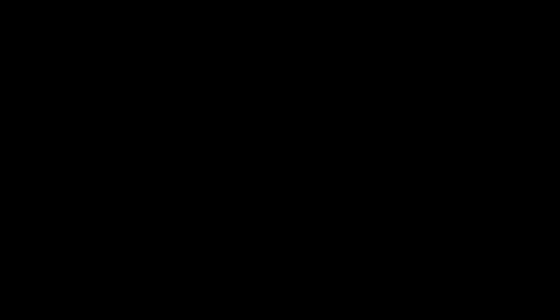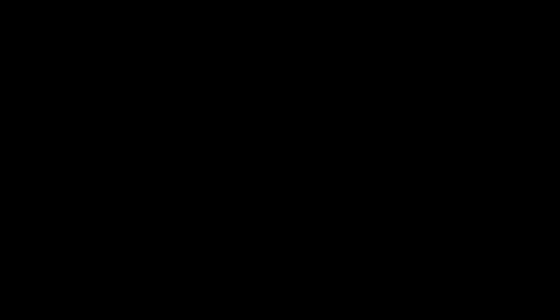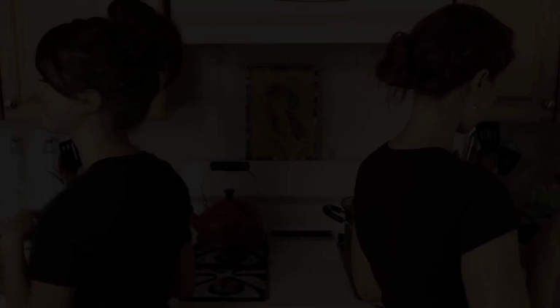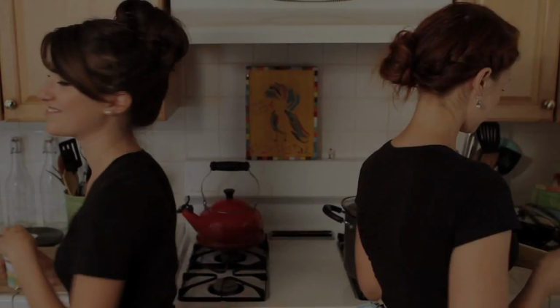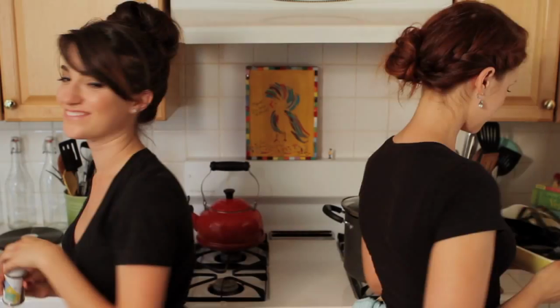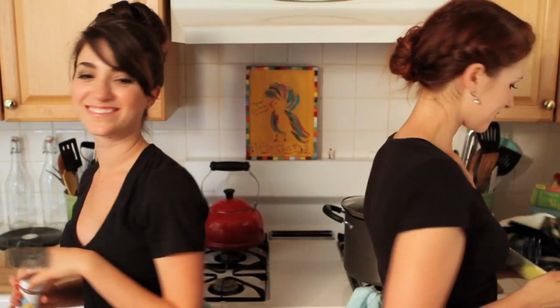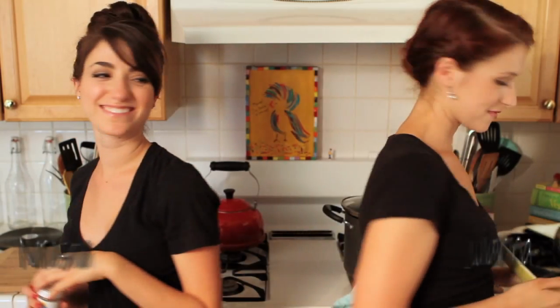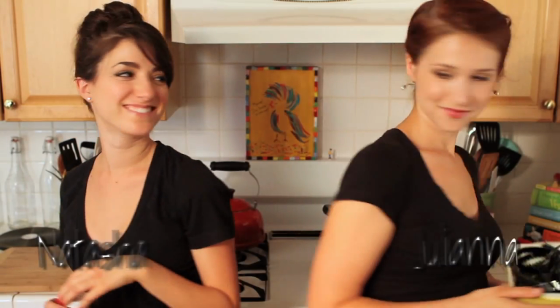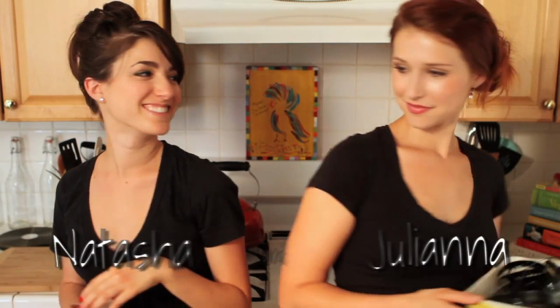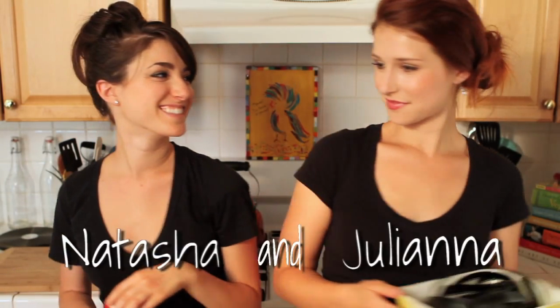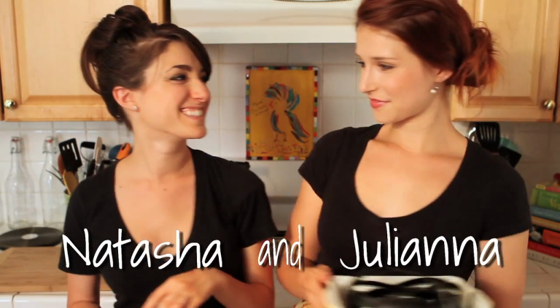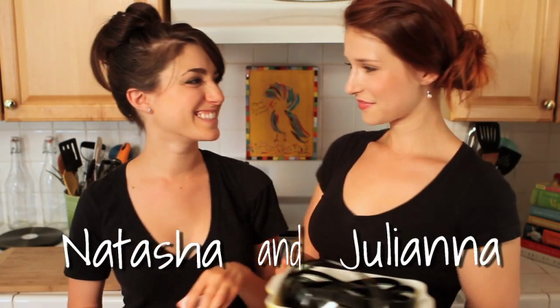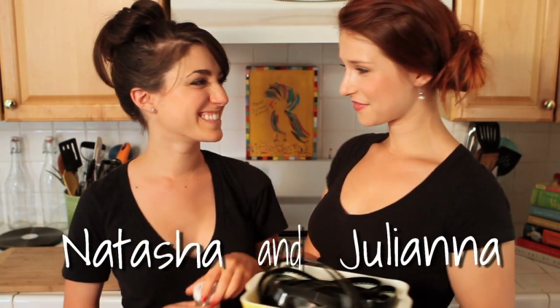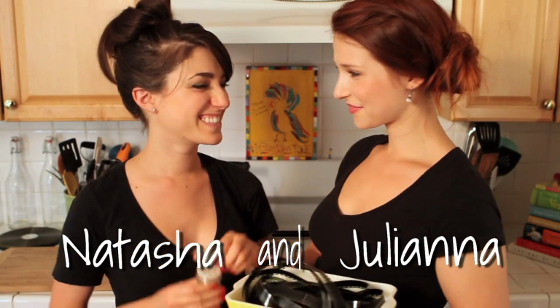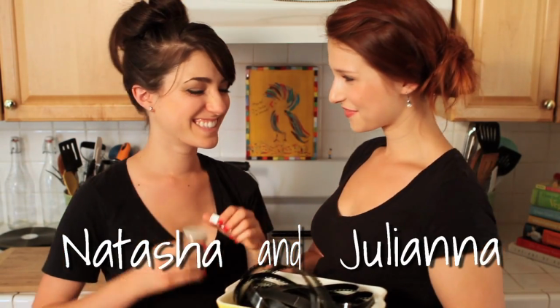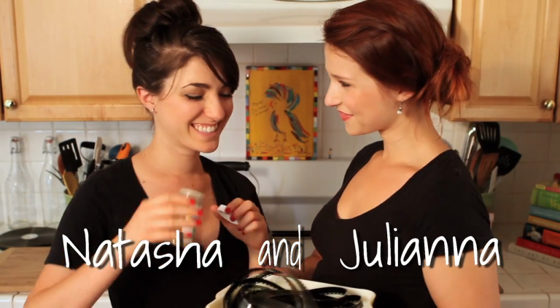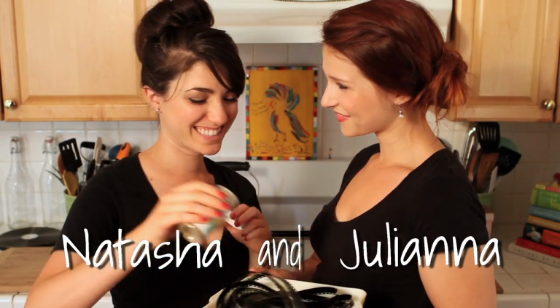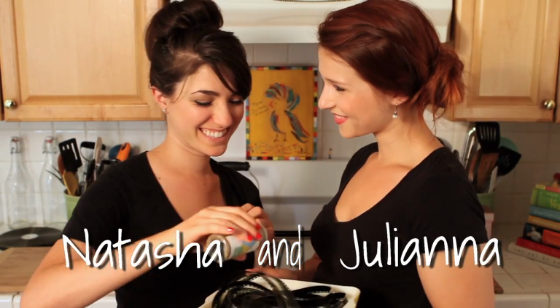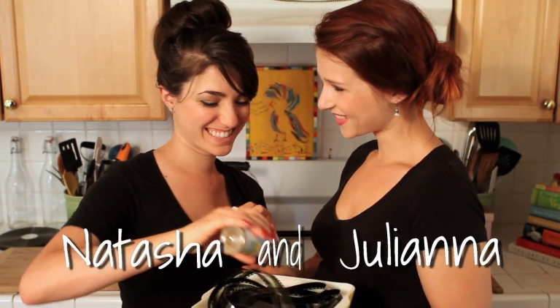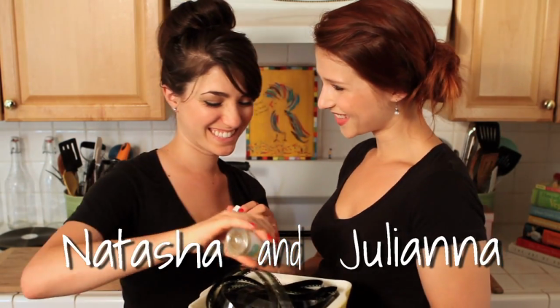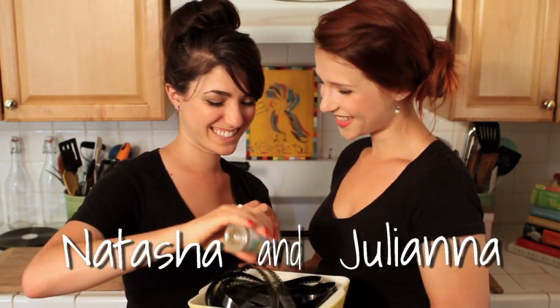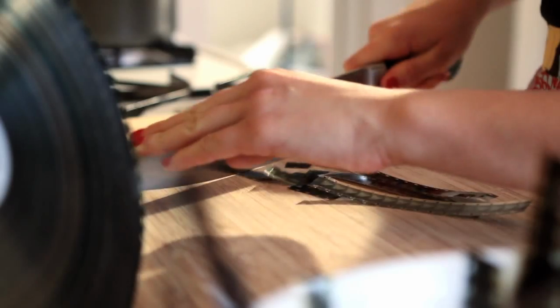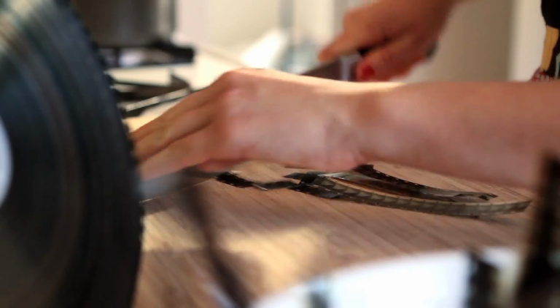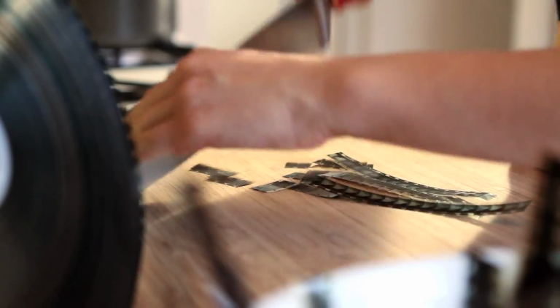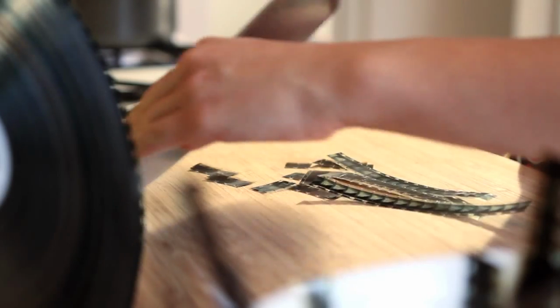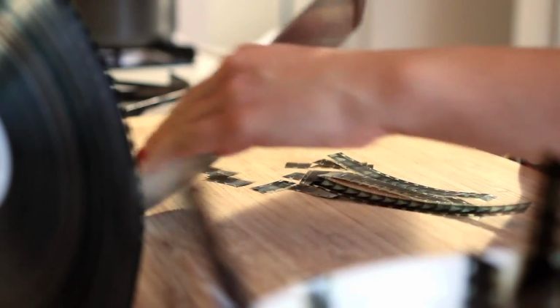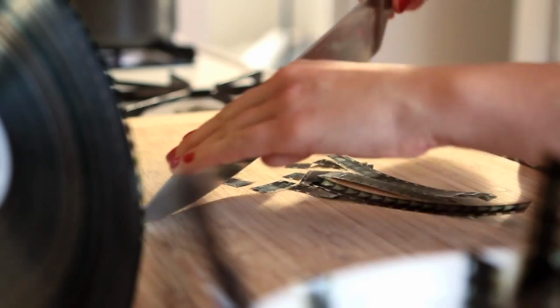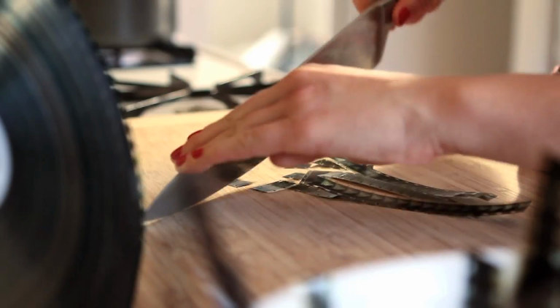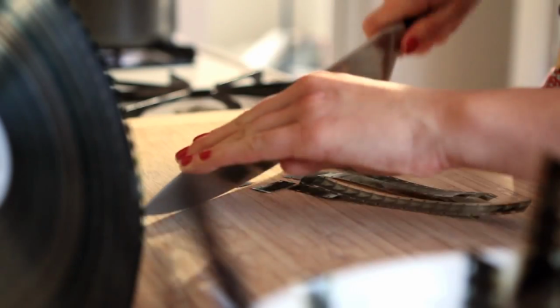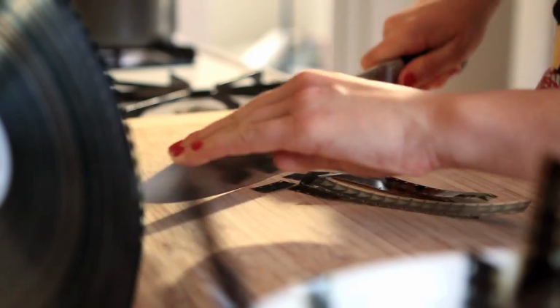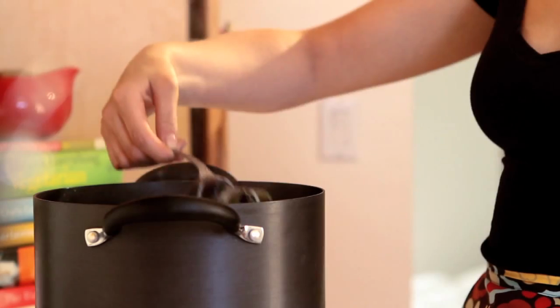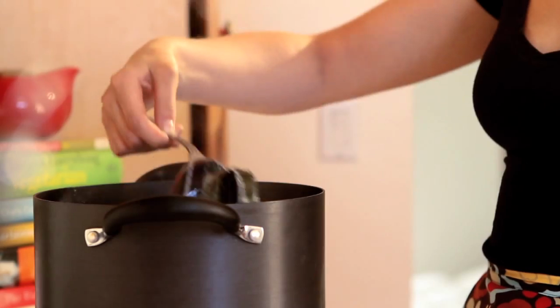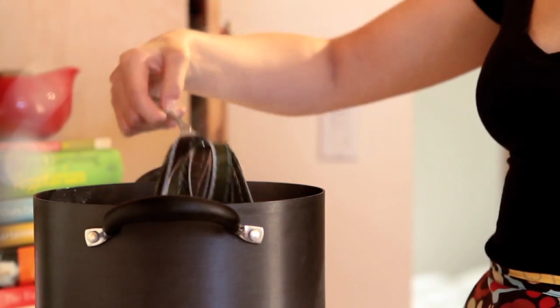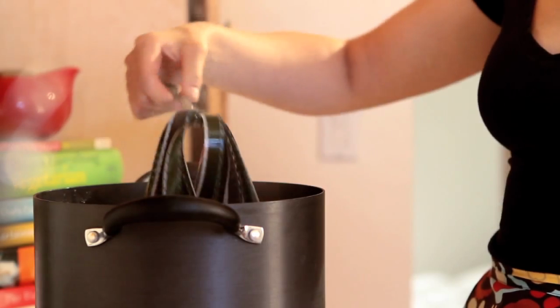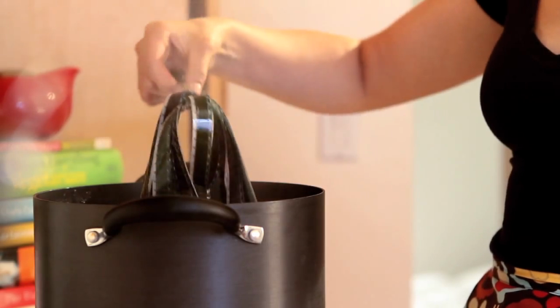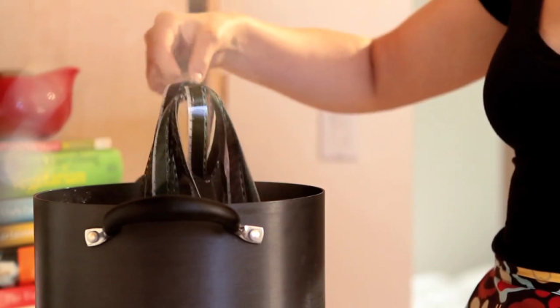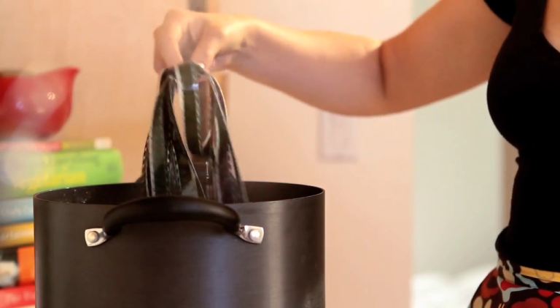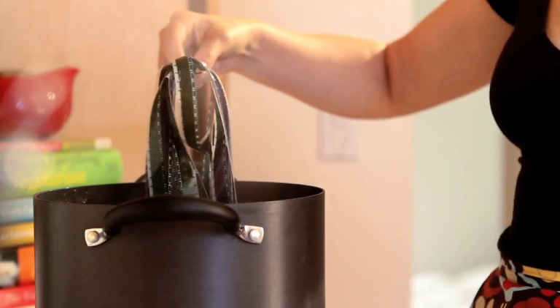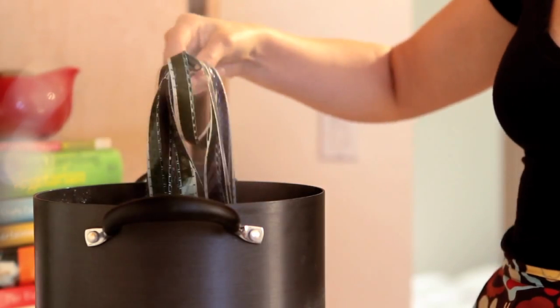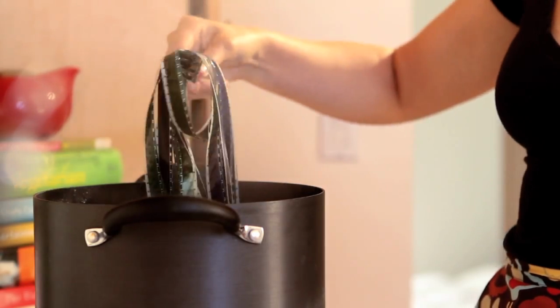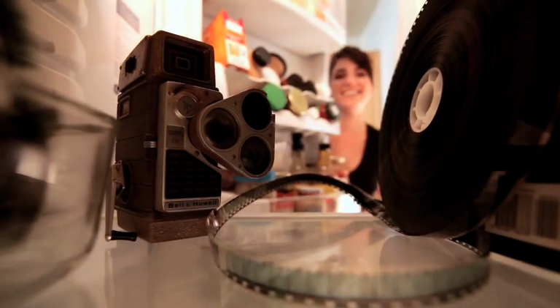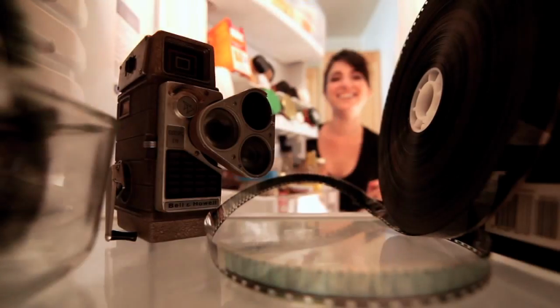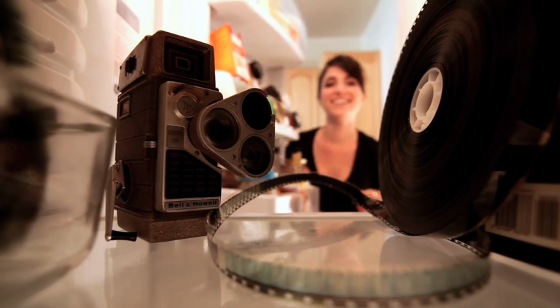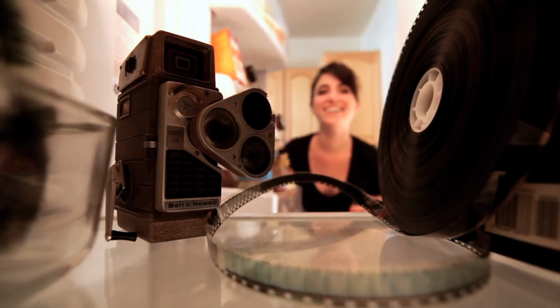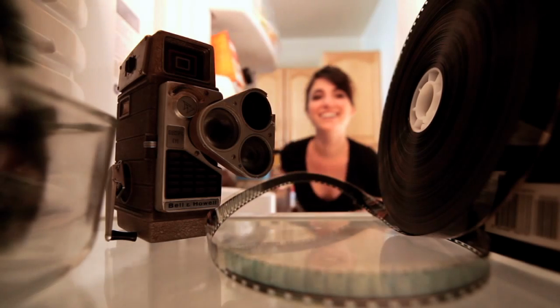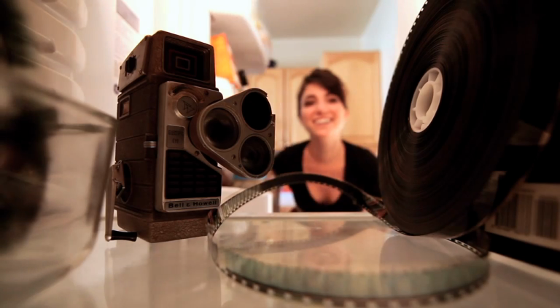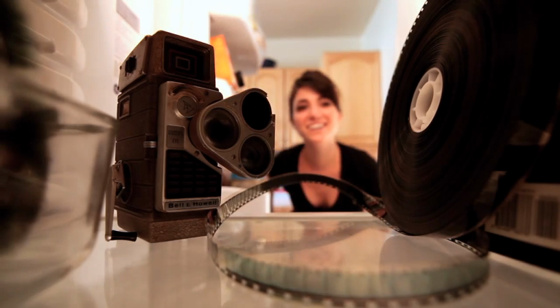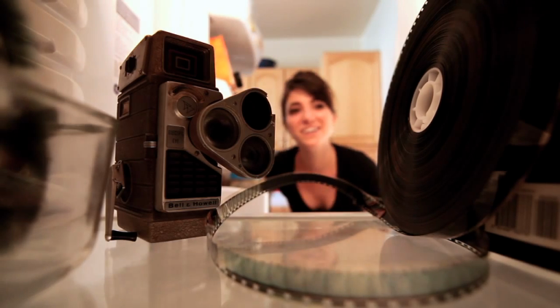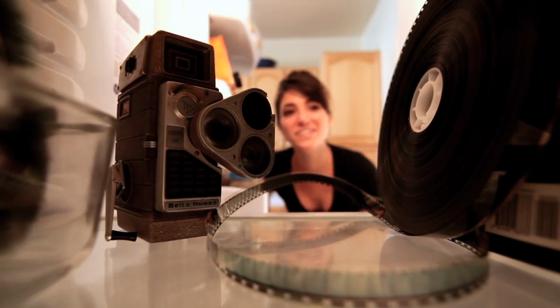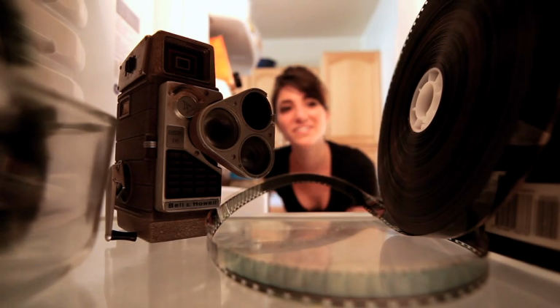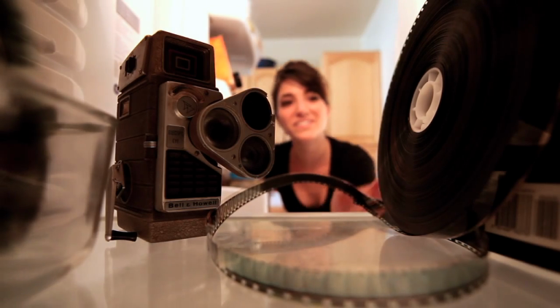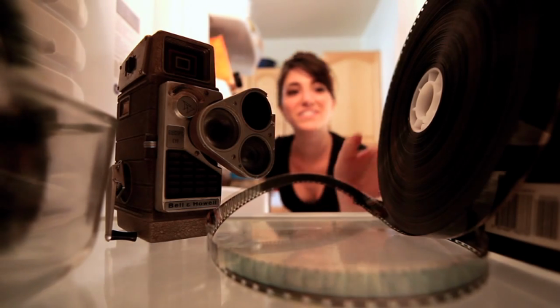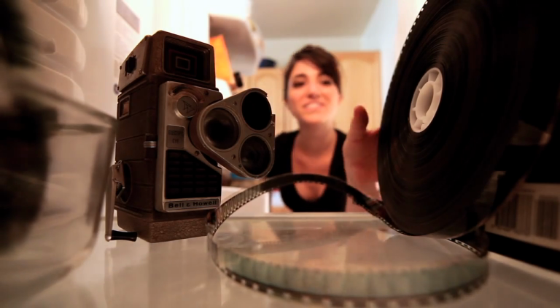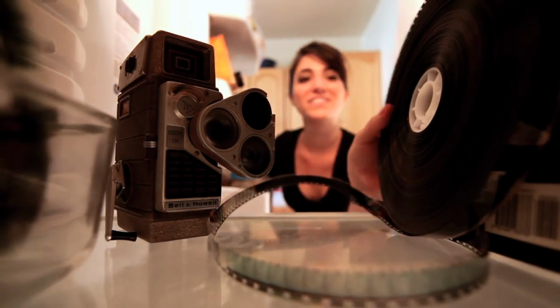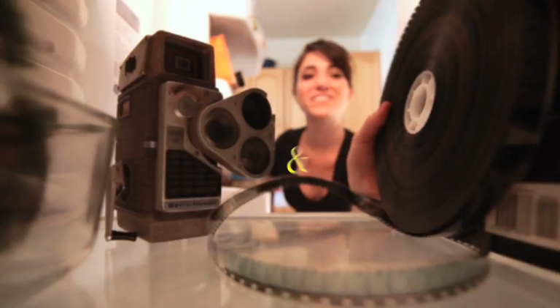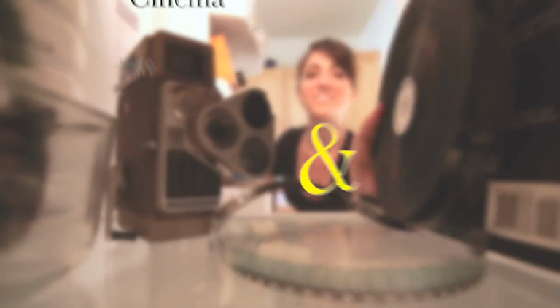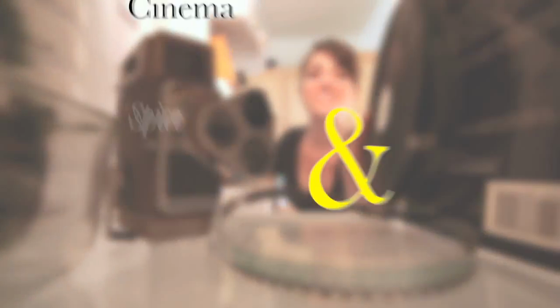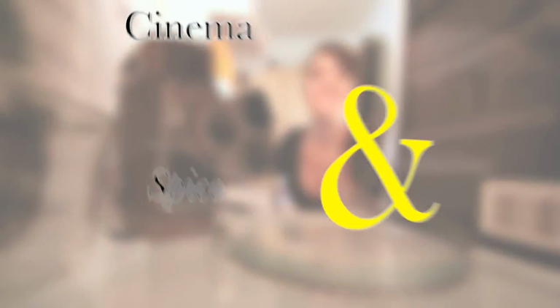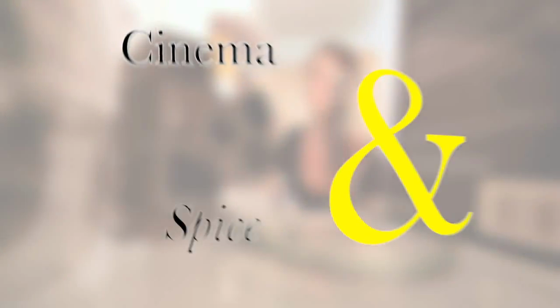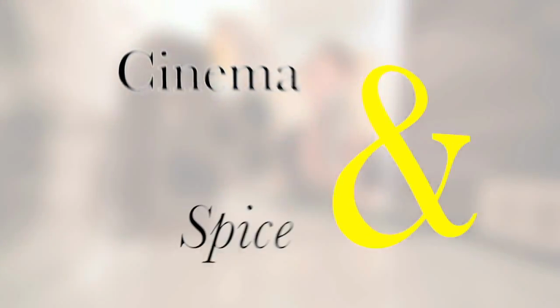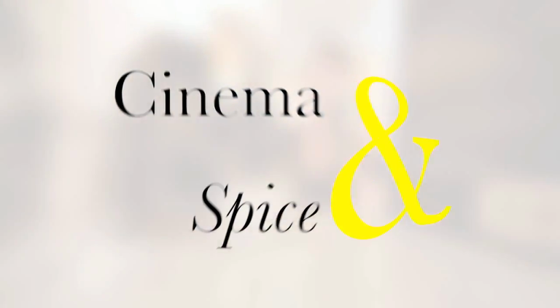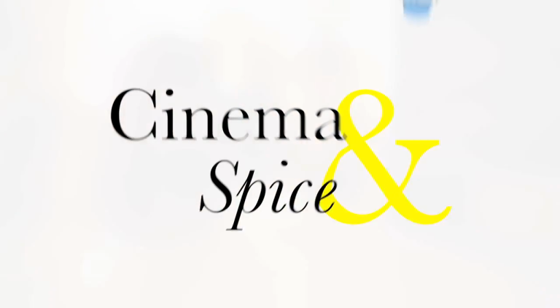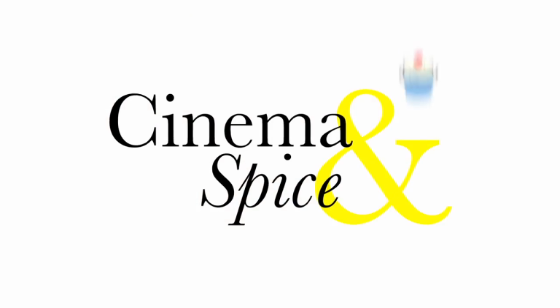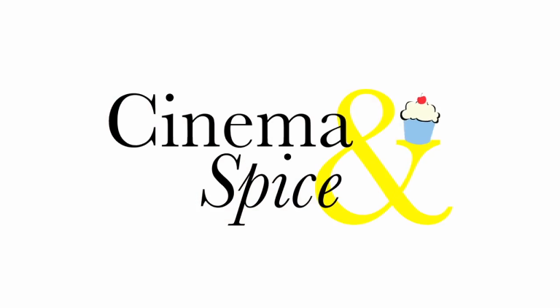Hi, I'm Natasha. And I'm Juliana. Come and watch us make some healthy eats inspired by our favorite movies. Welcome to Cinema and Spice.